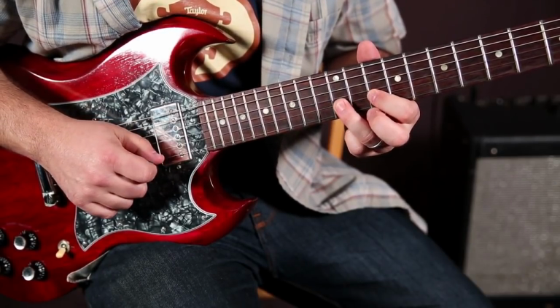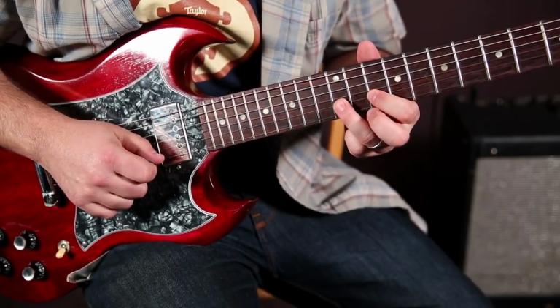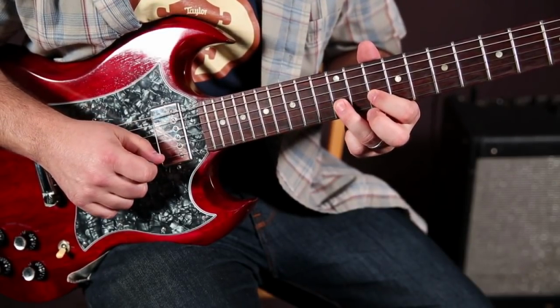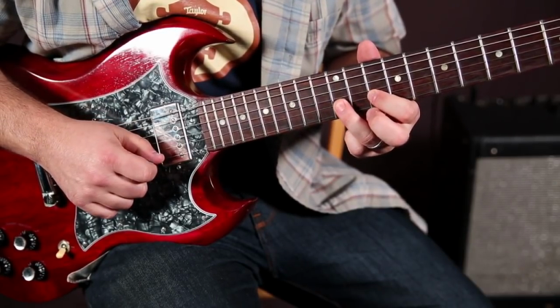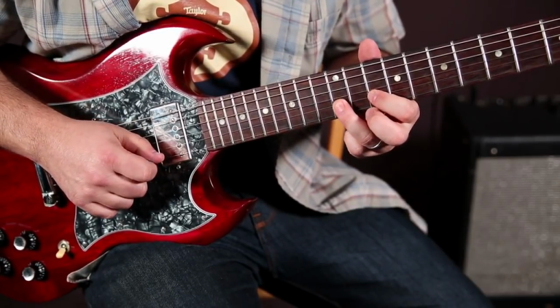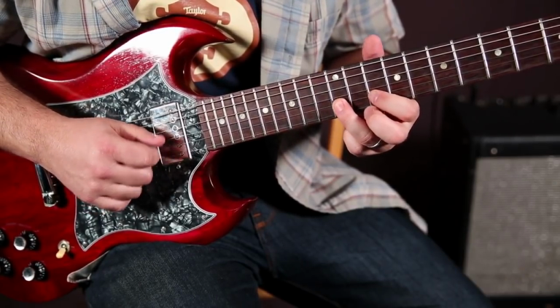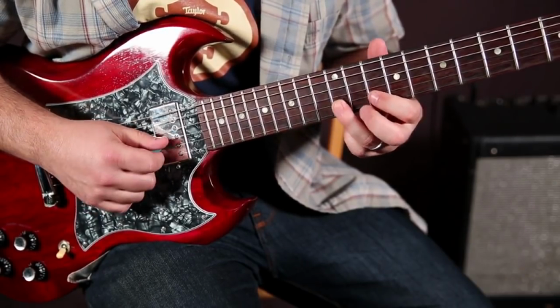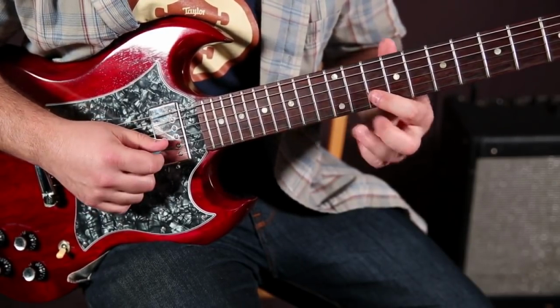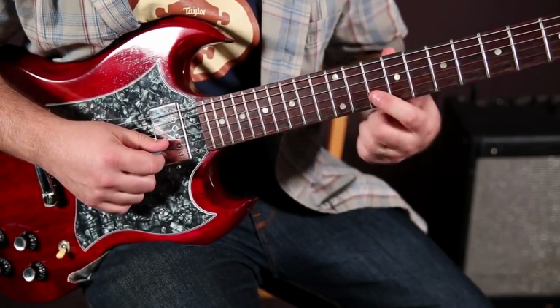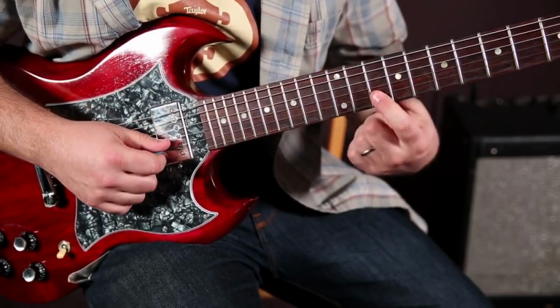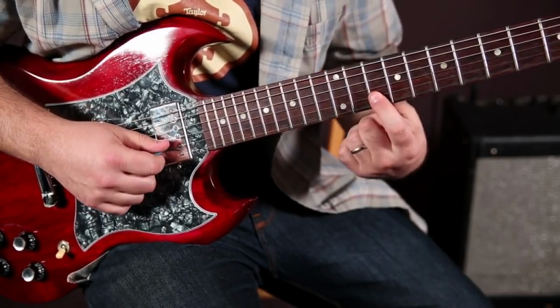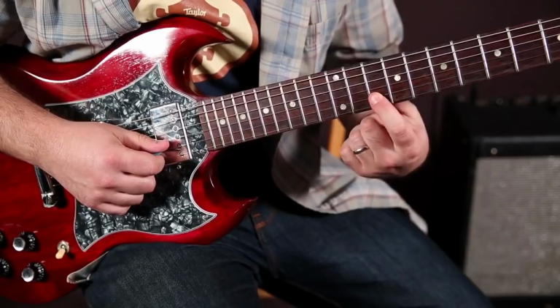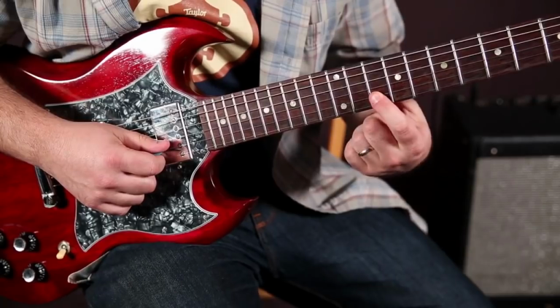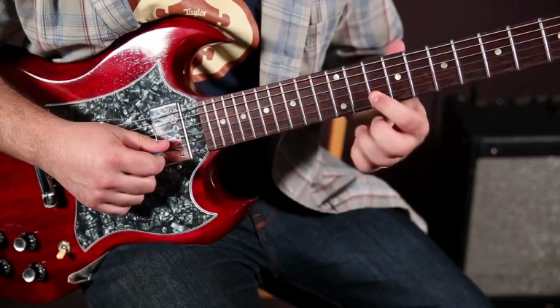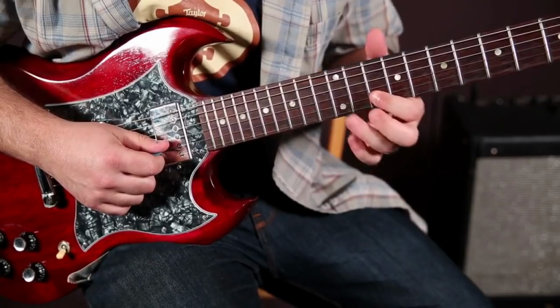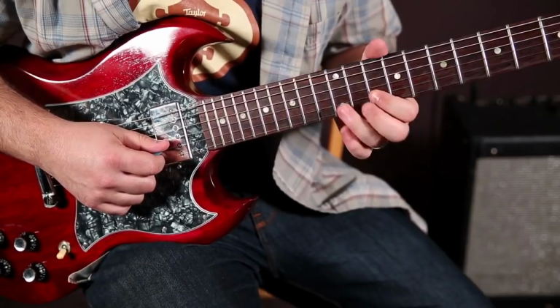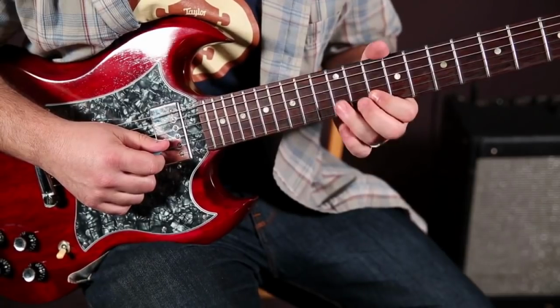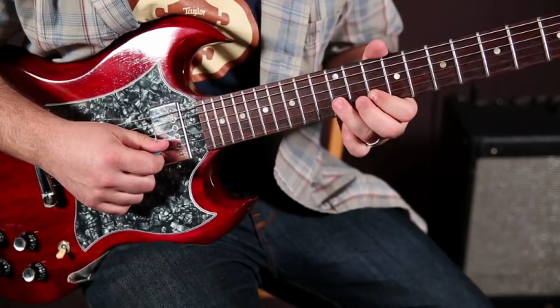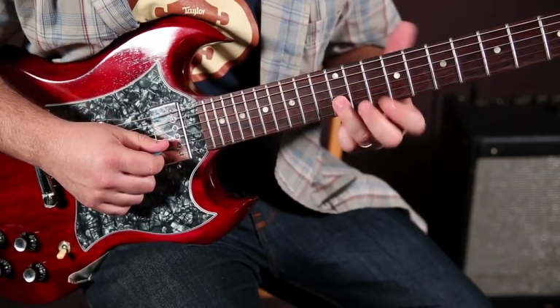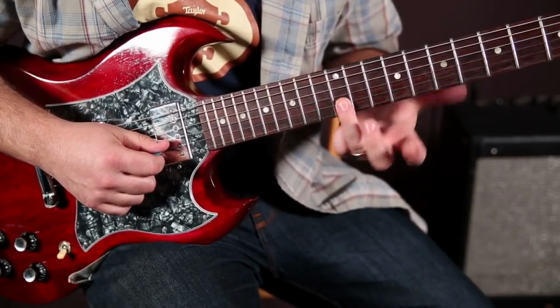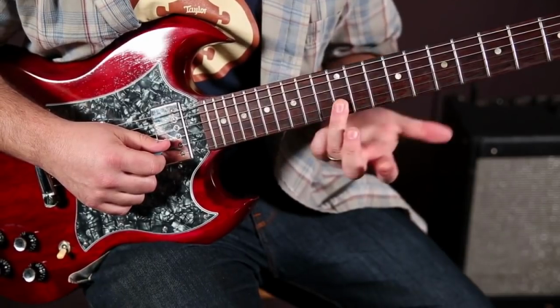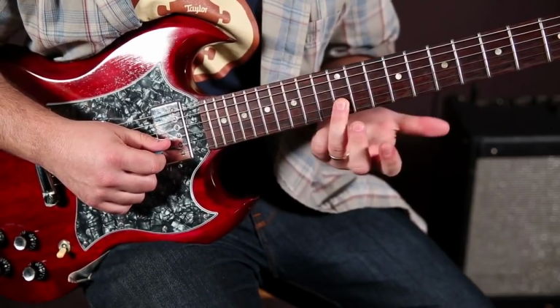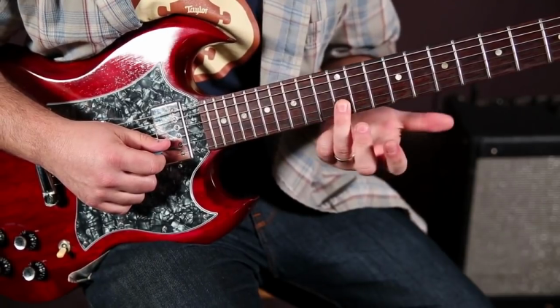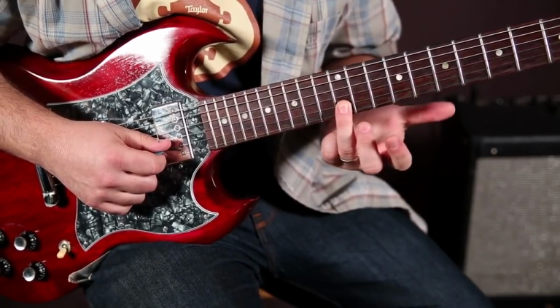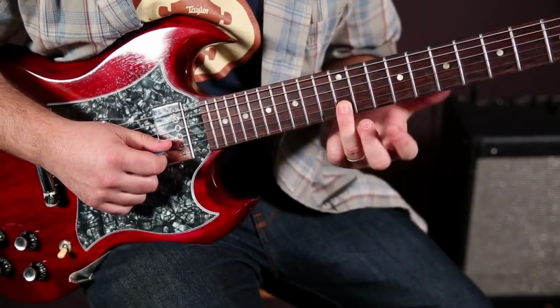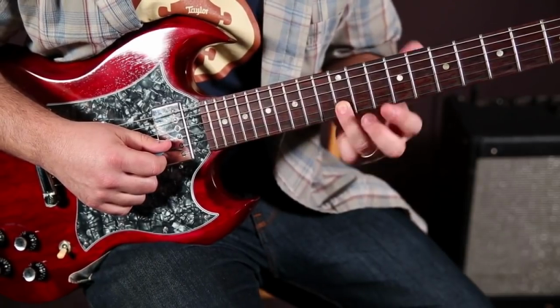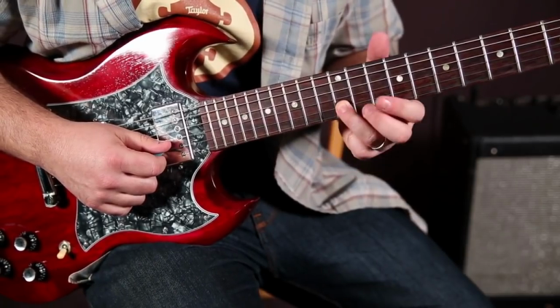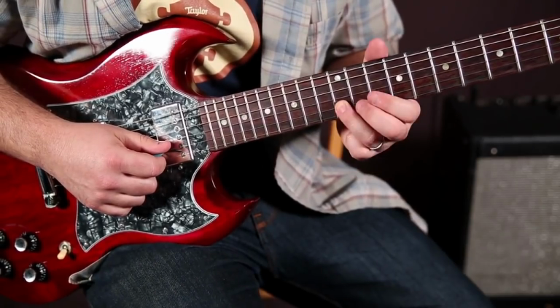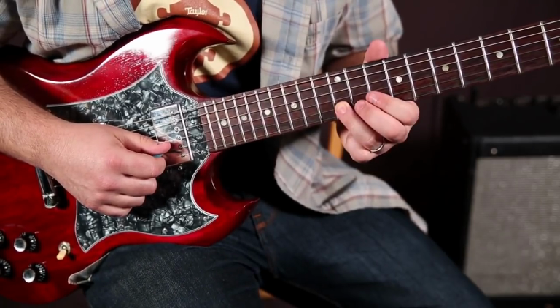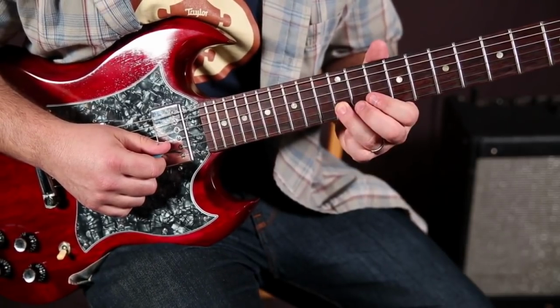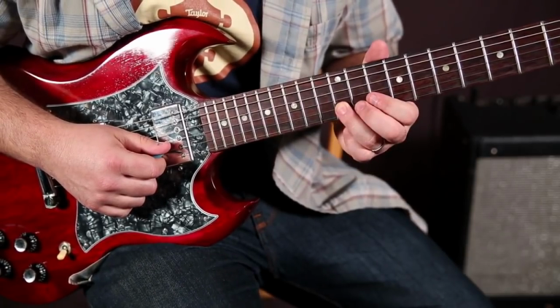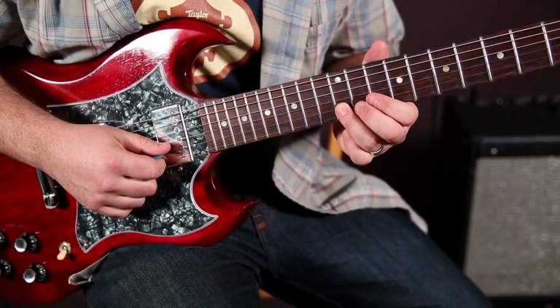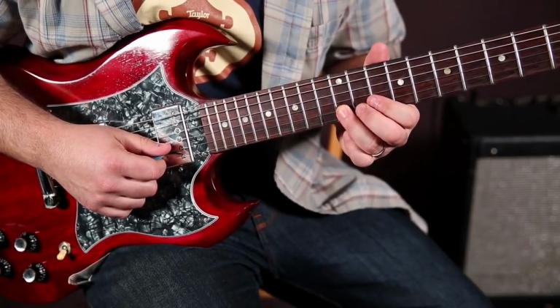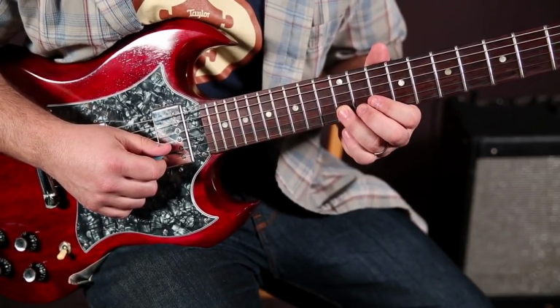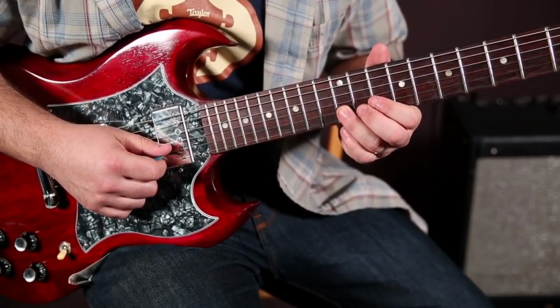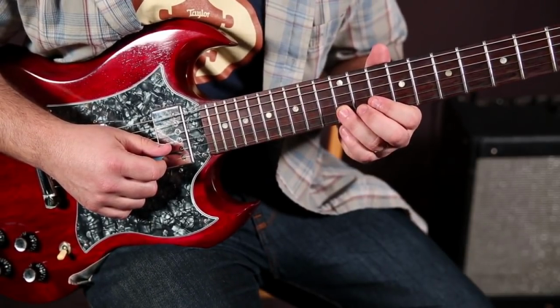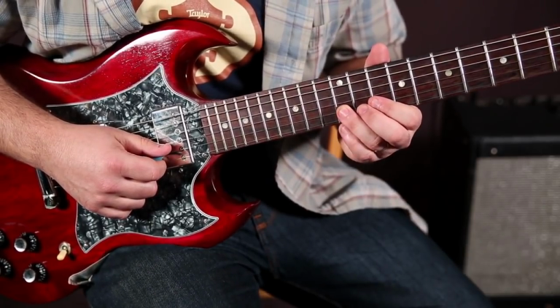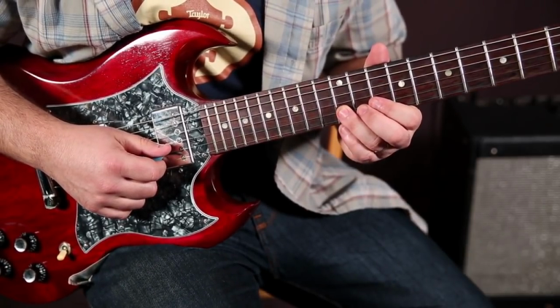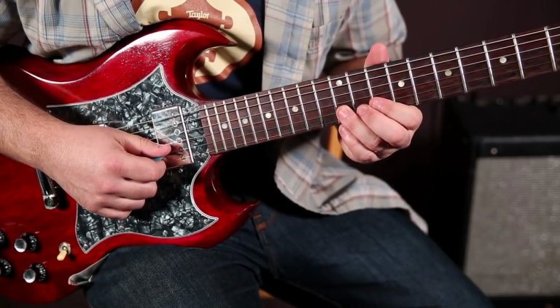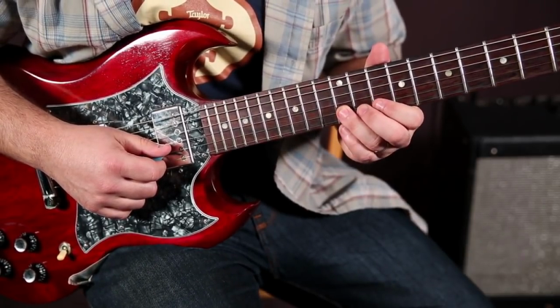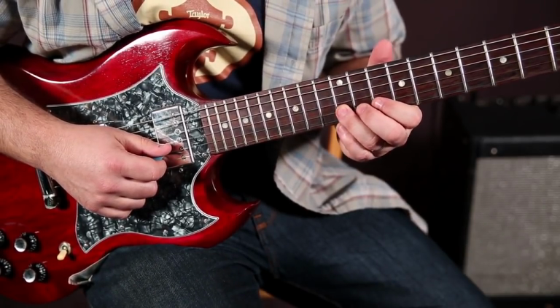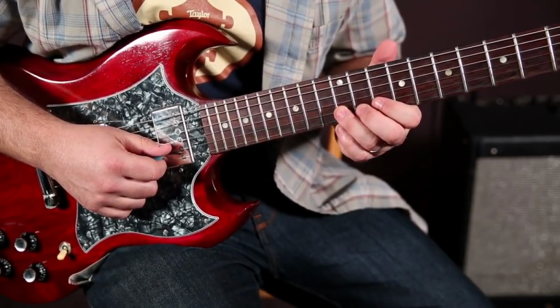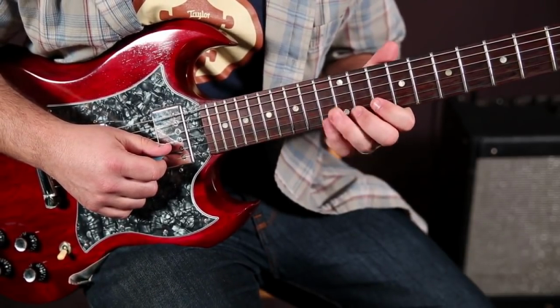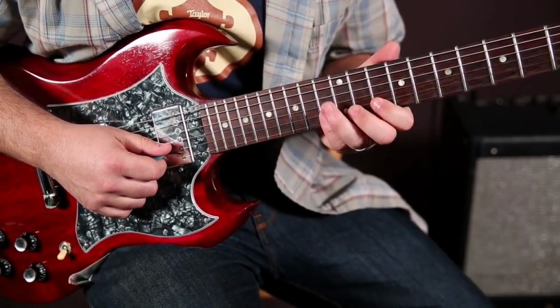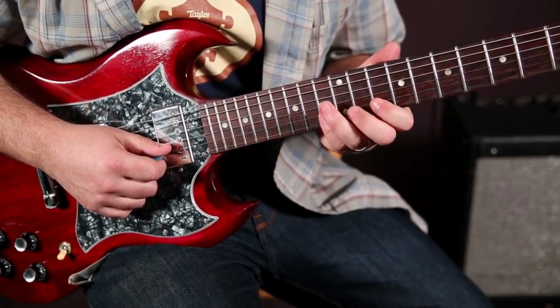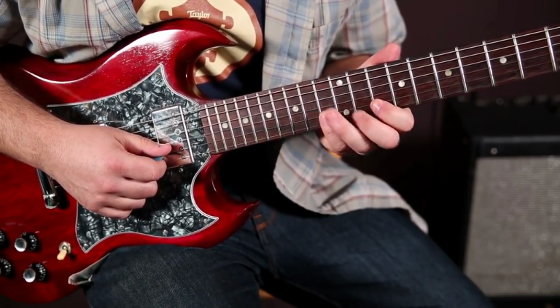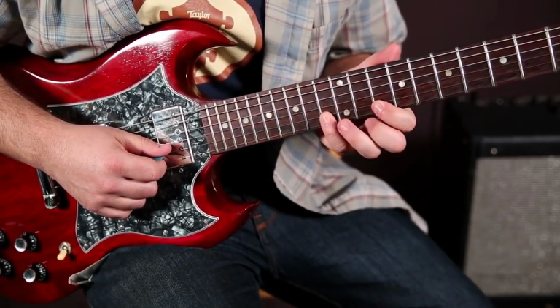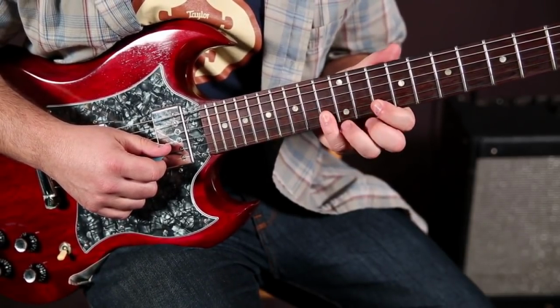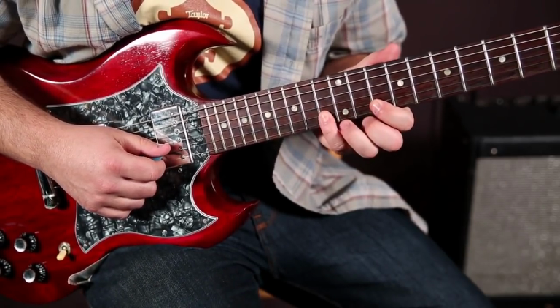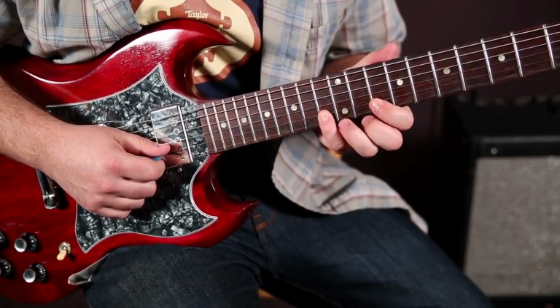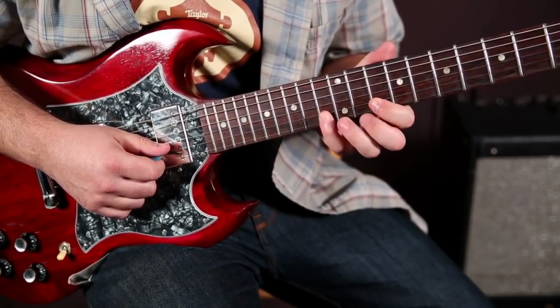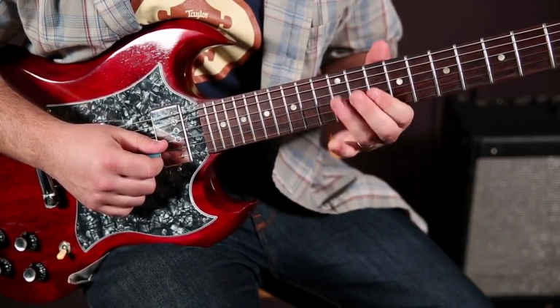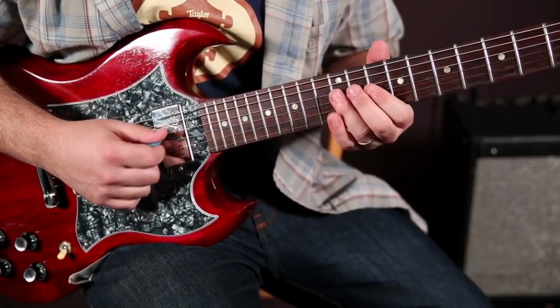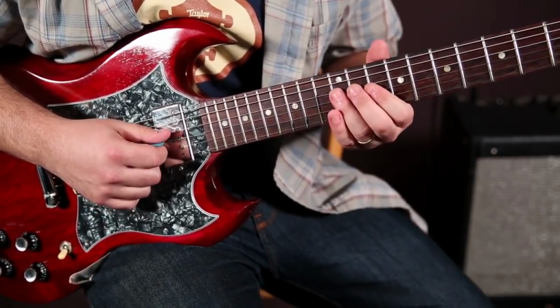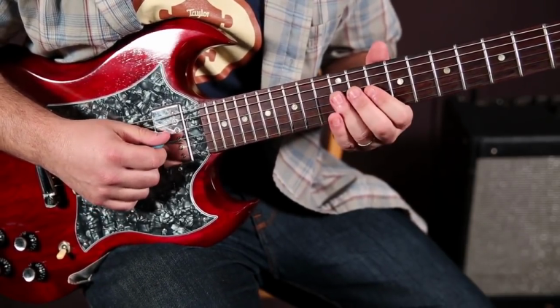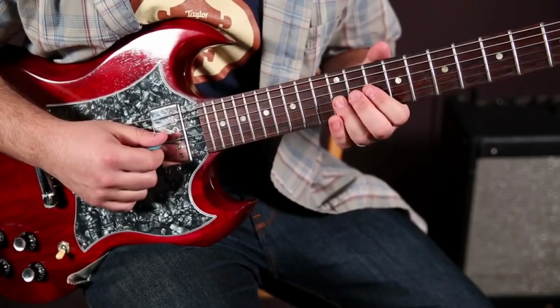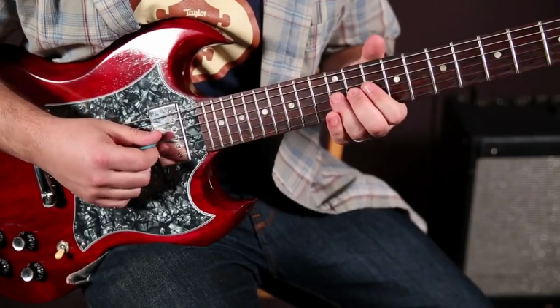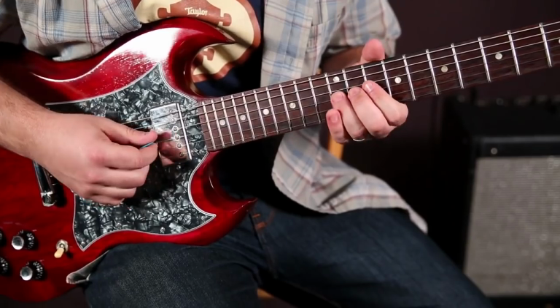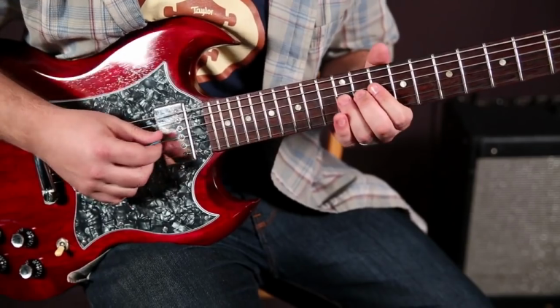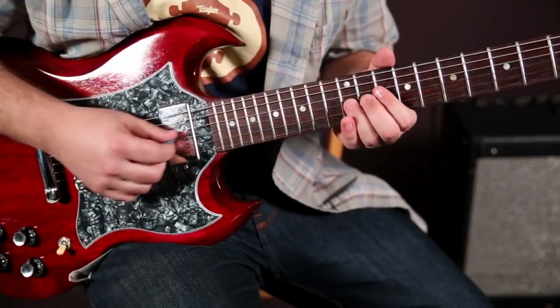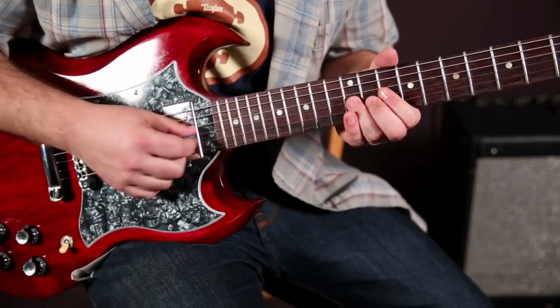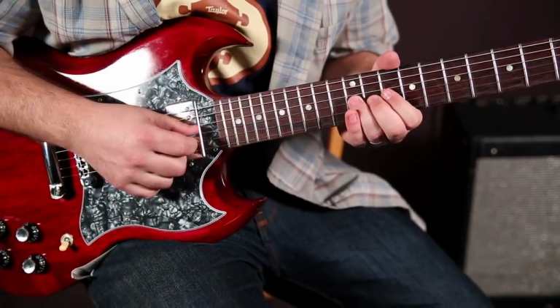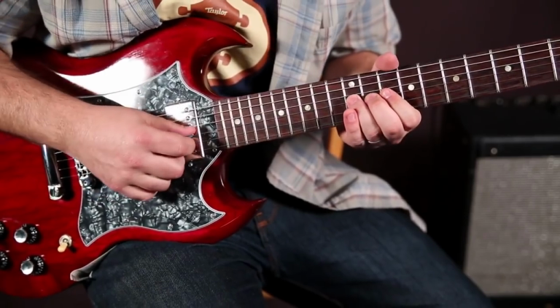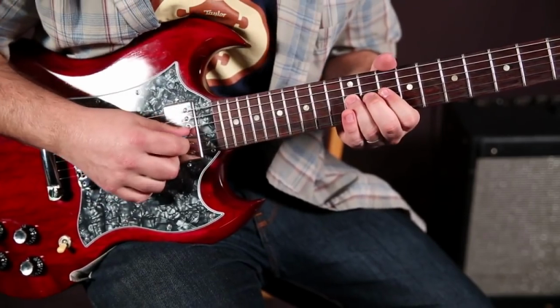So from that 10th fret on the B string, we'll go to the 12th on the B string, whereas the minor would have been the 13th. Here's the whole lick again.